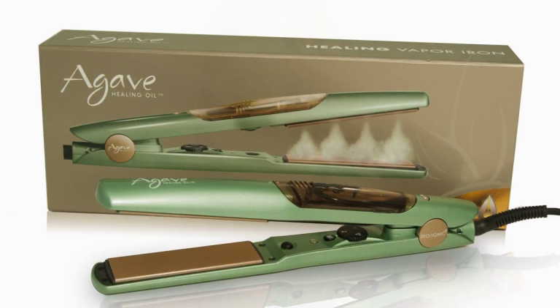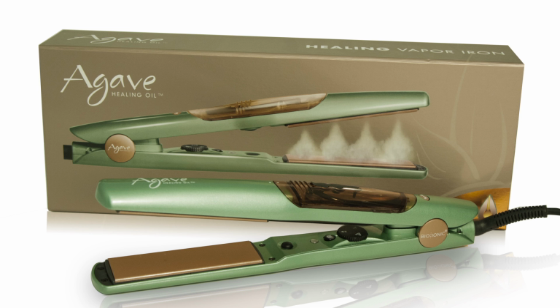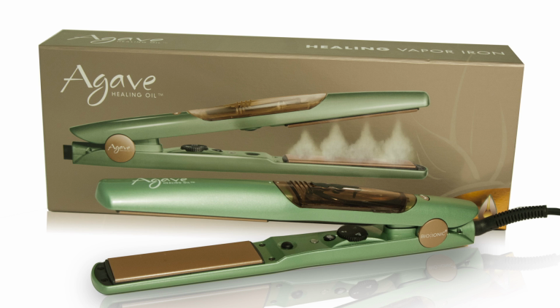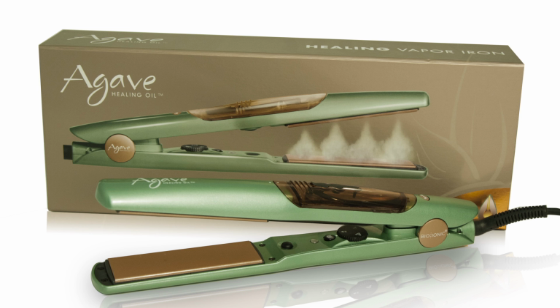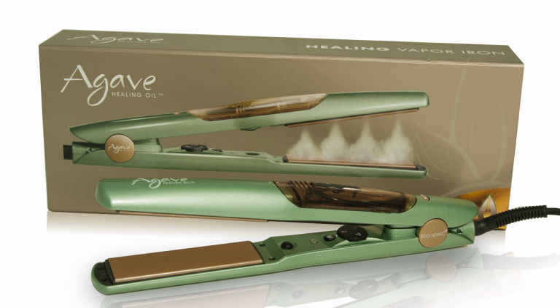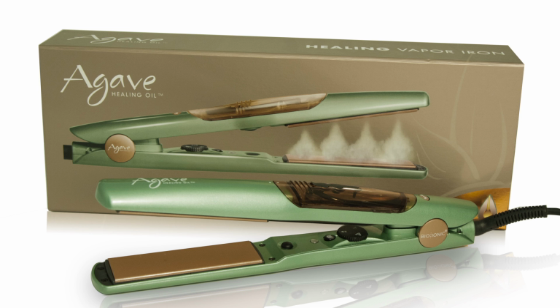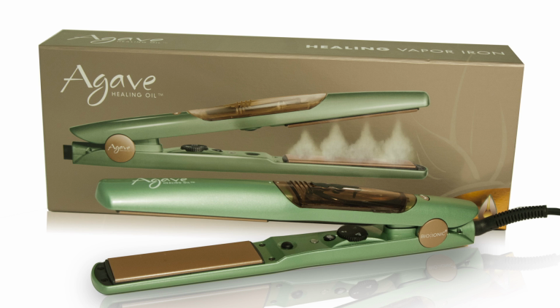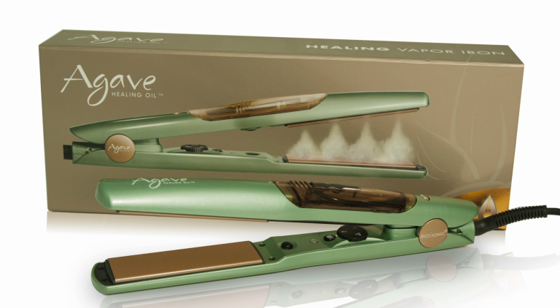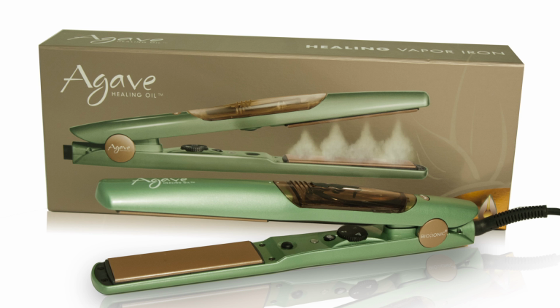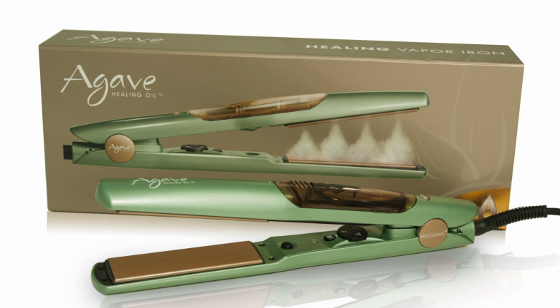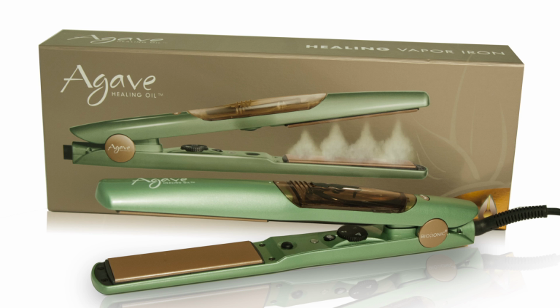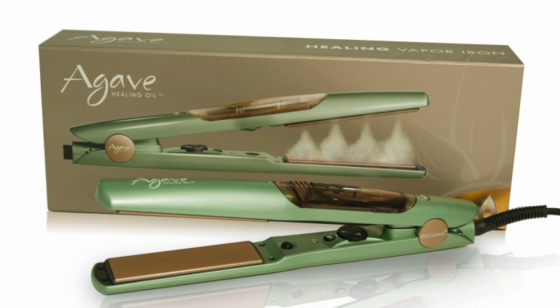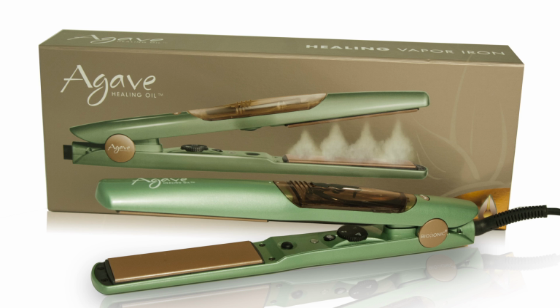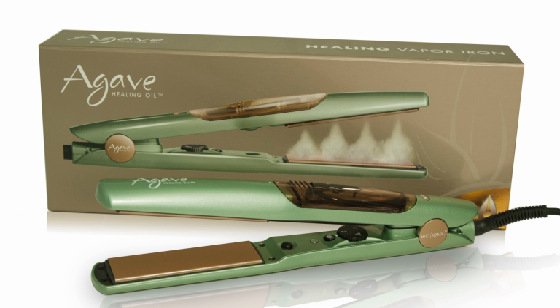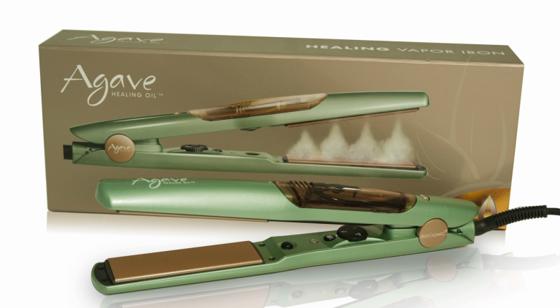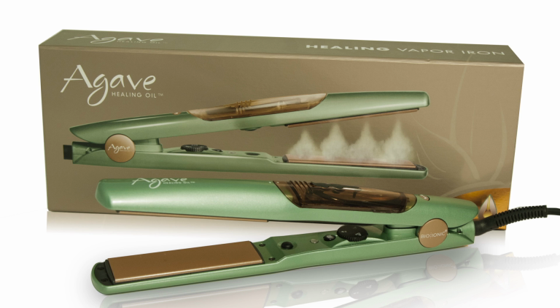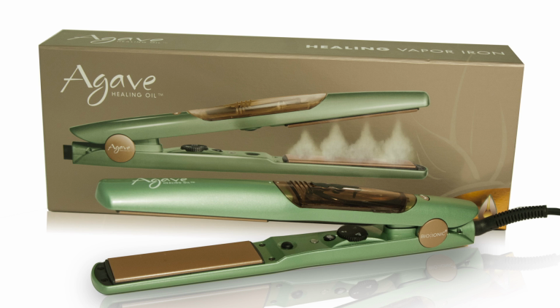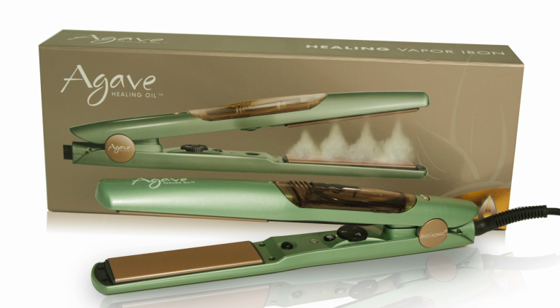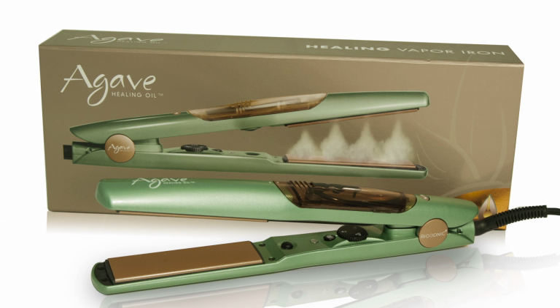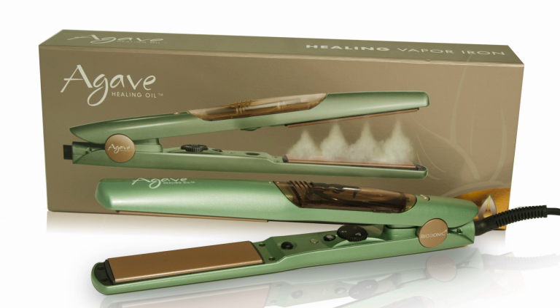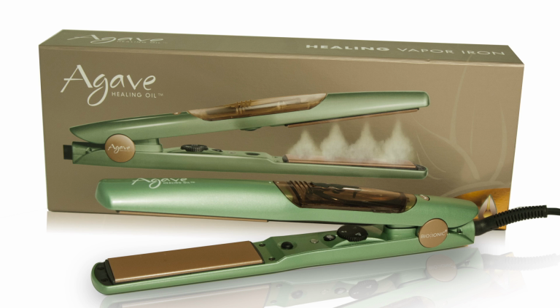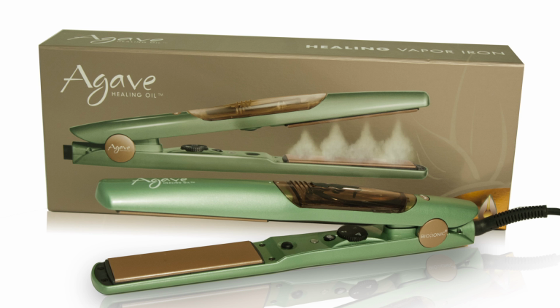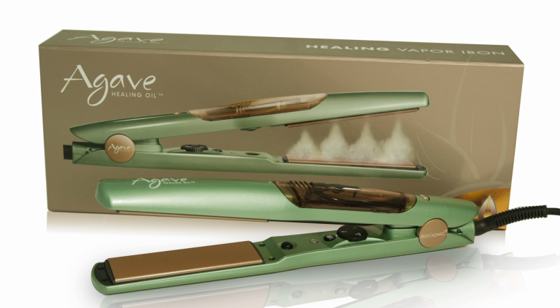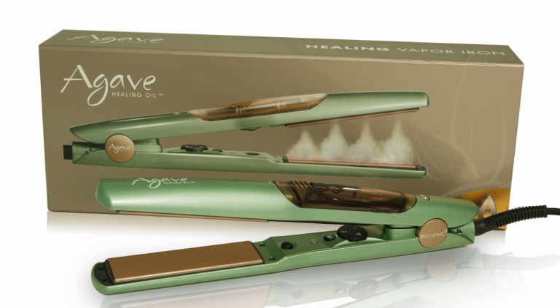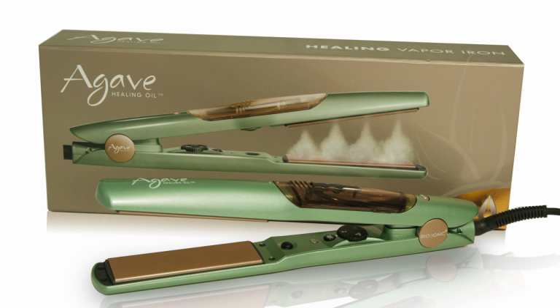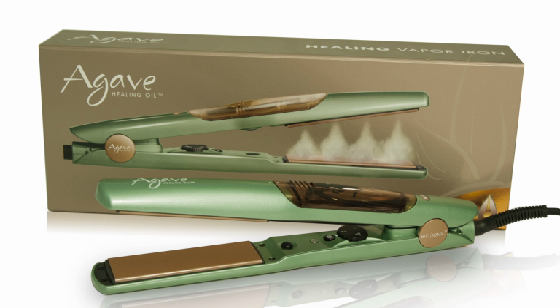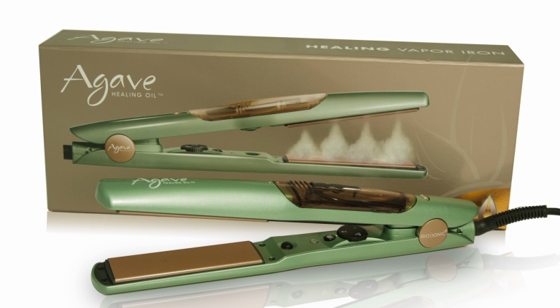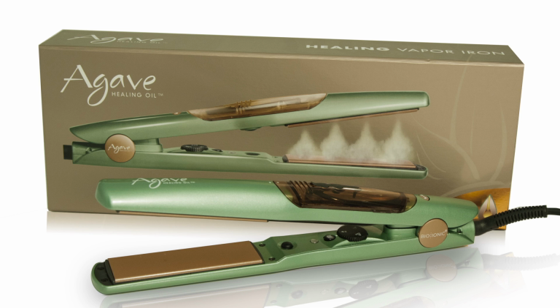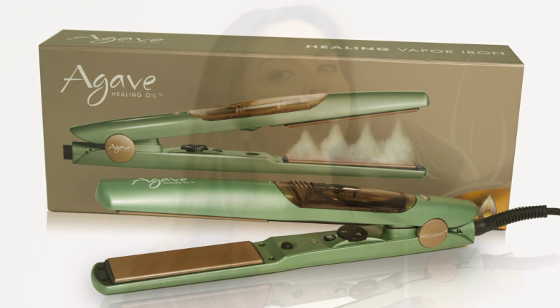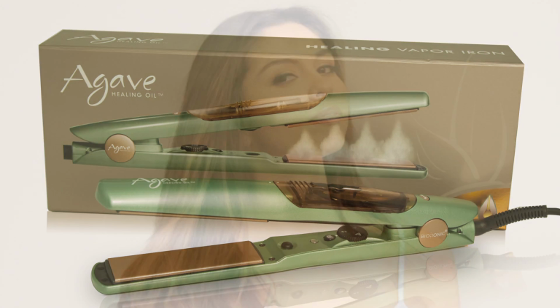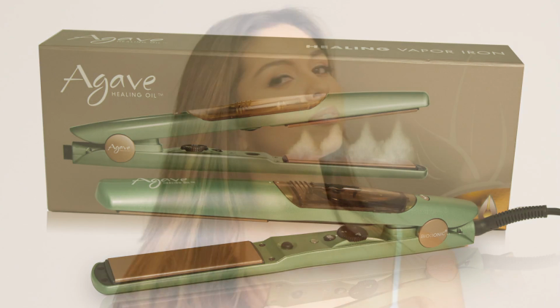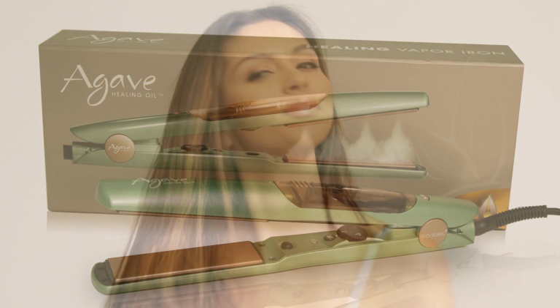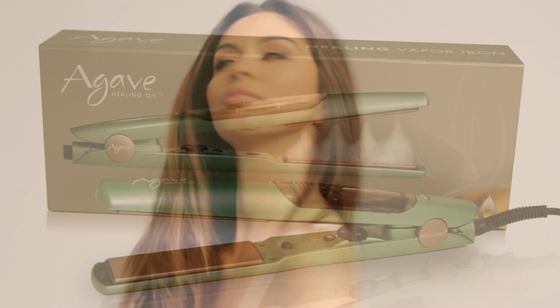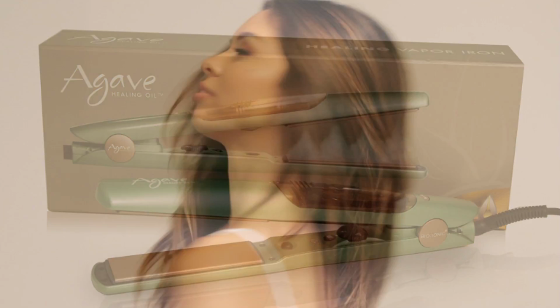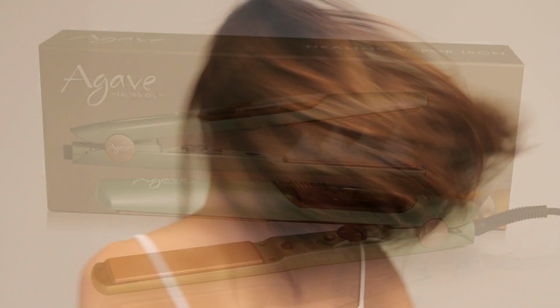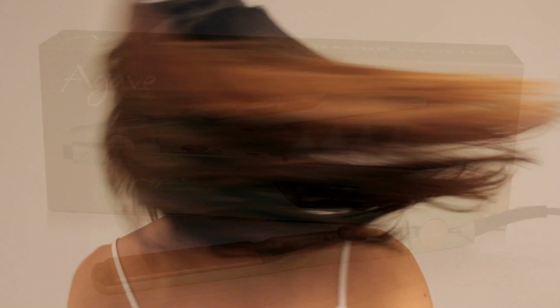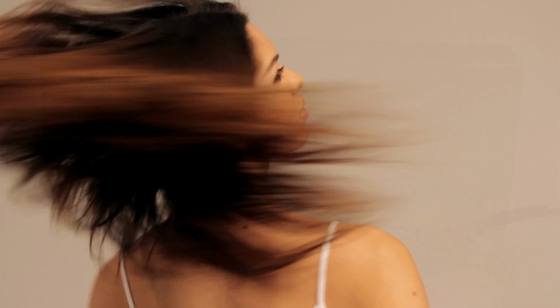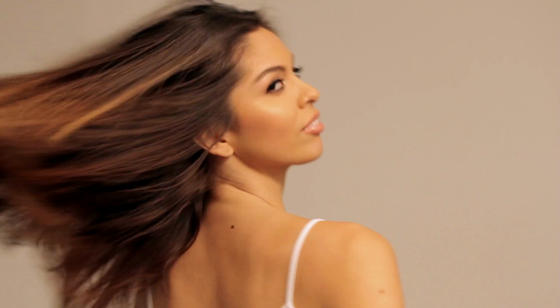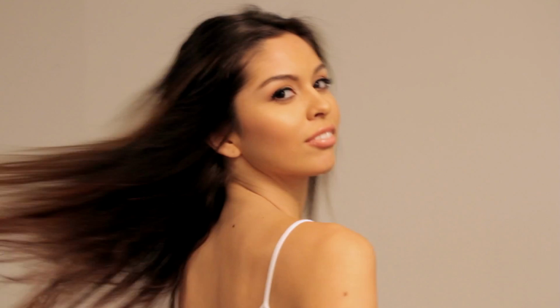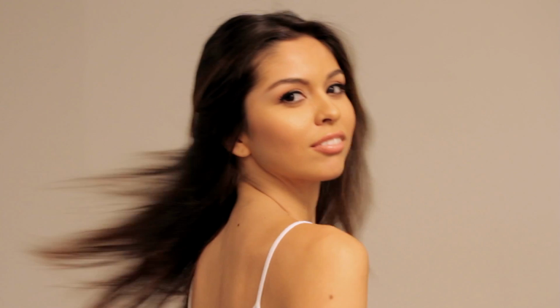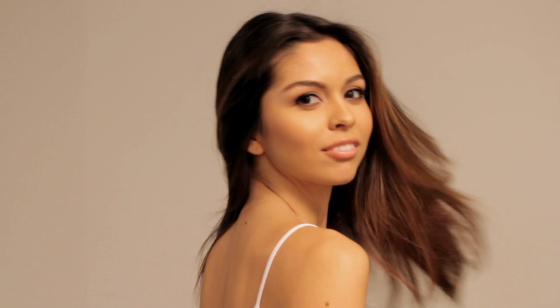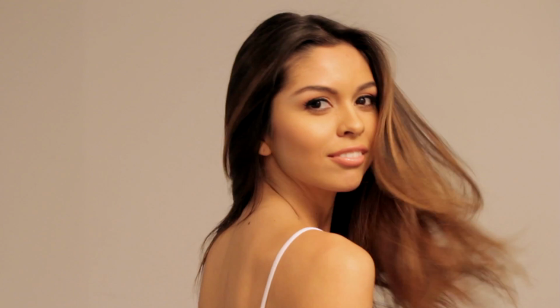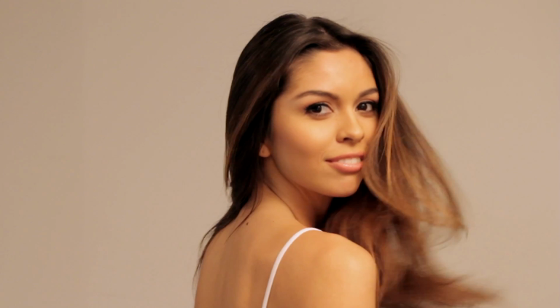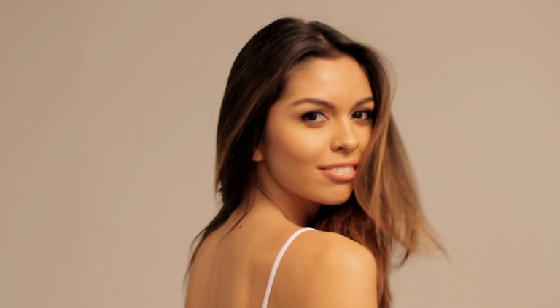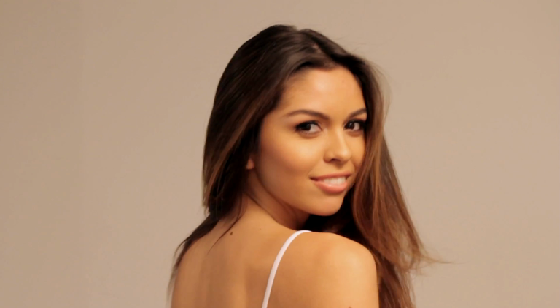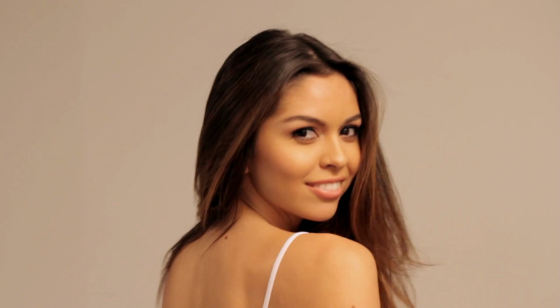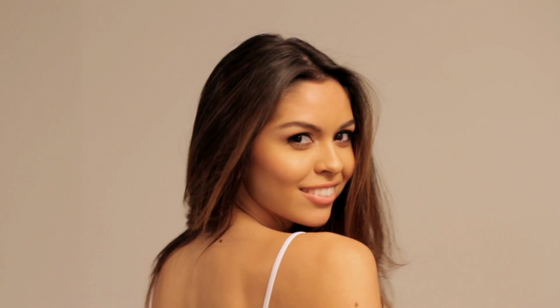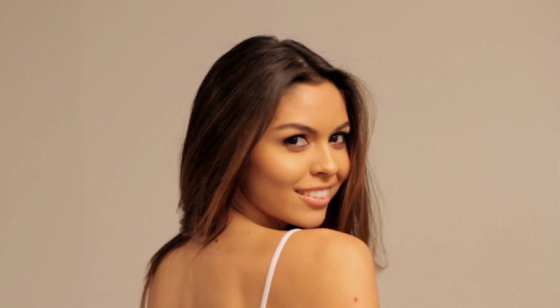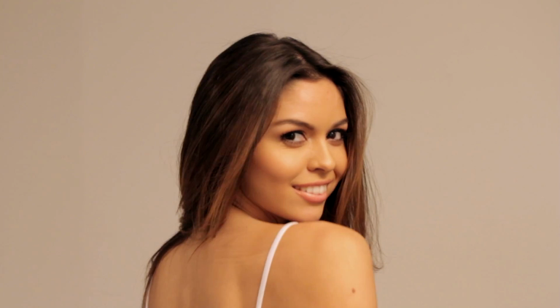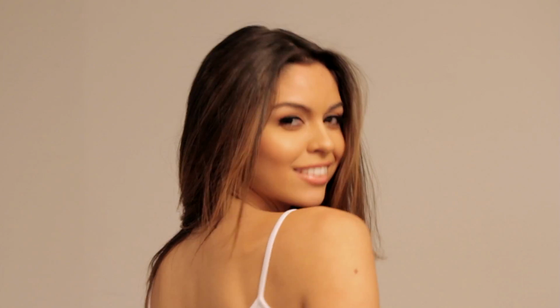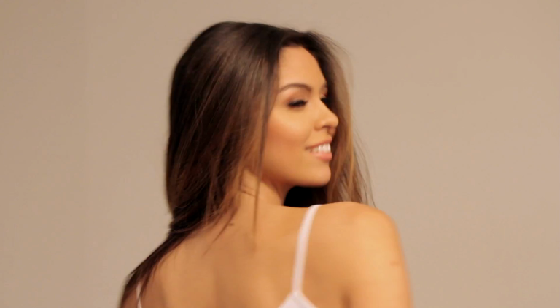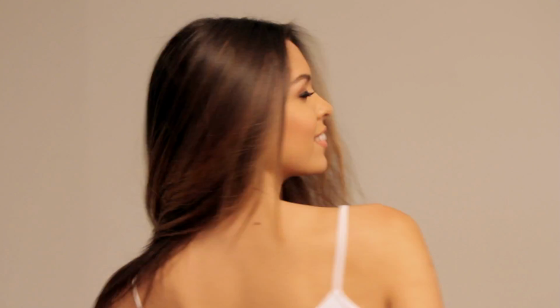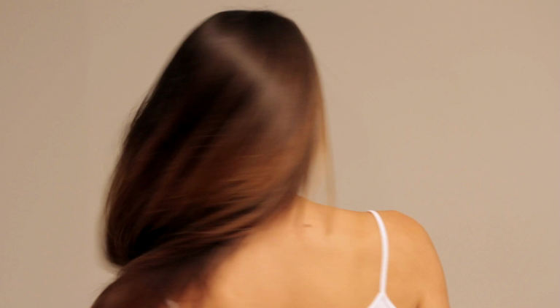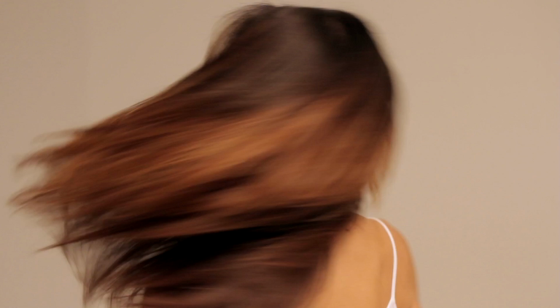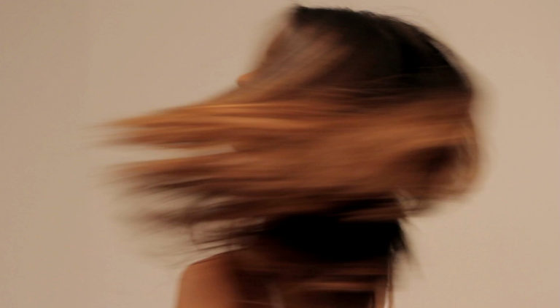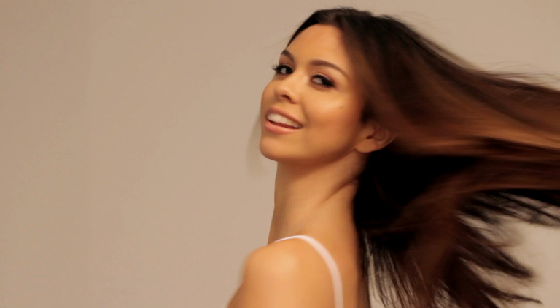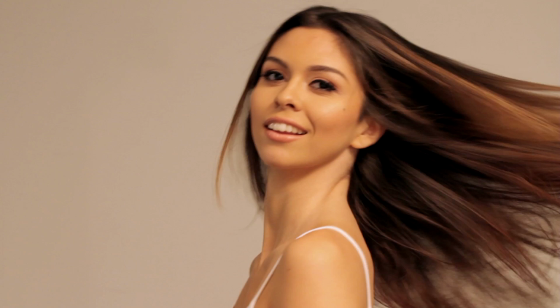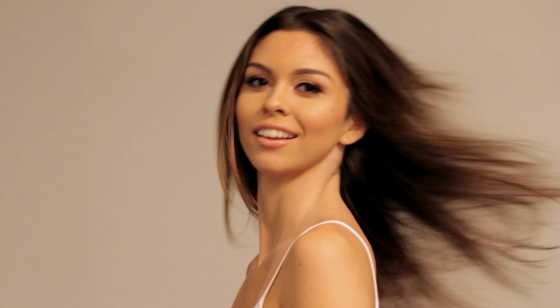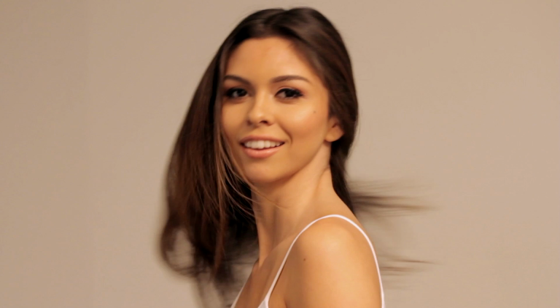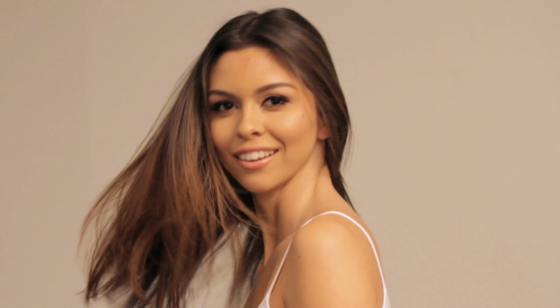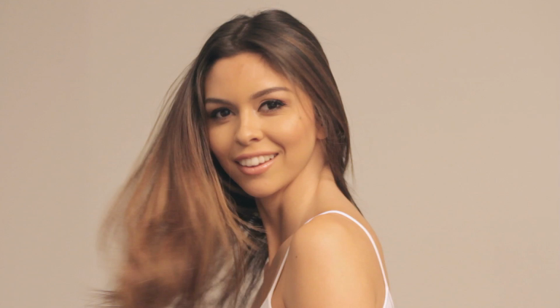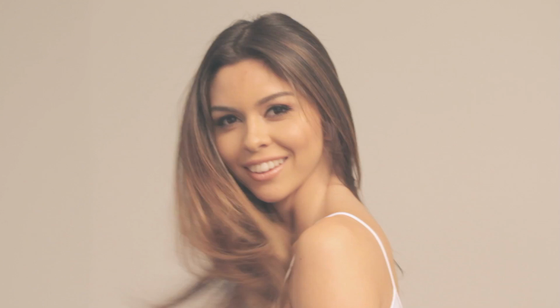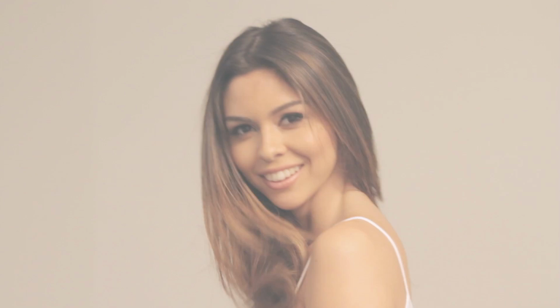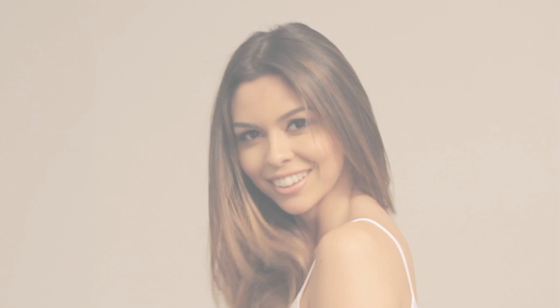You can curl, straighten, or wave your hair with this iron. Condition hair on a deeper level with the Agave Vapor Iron.